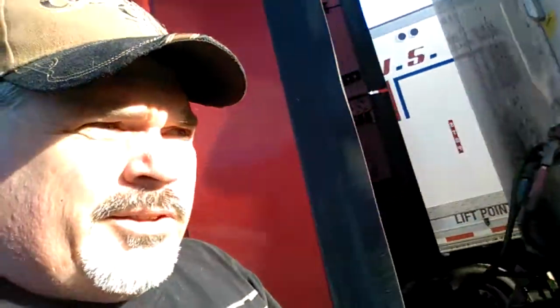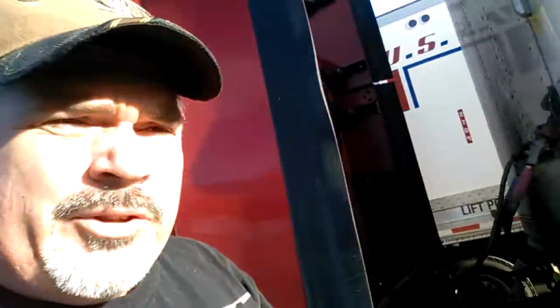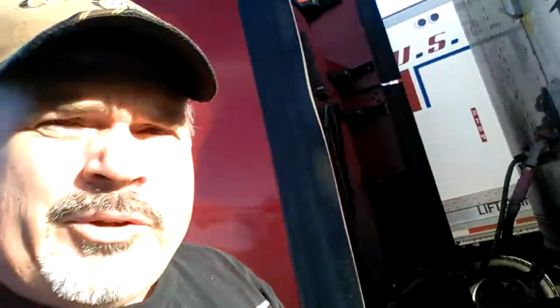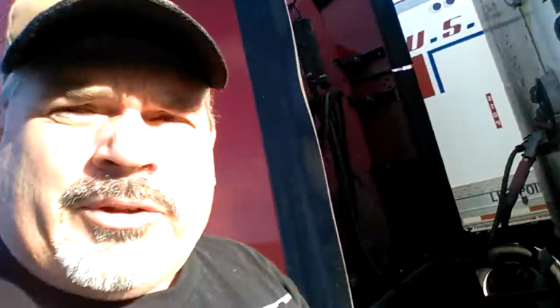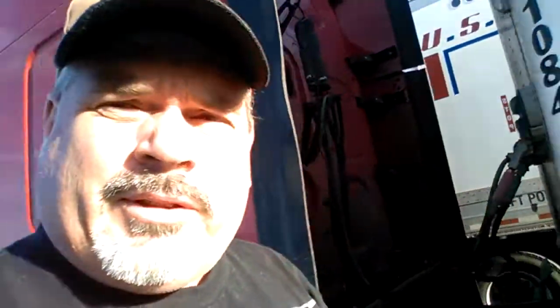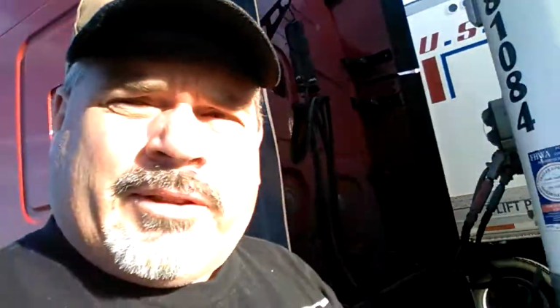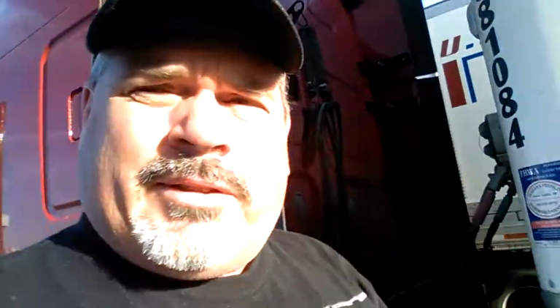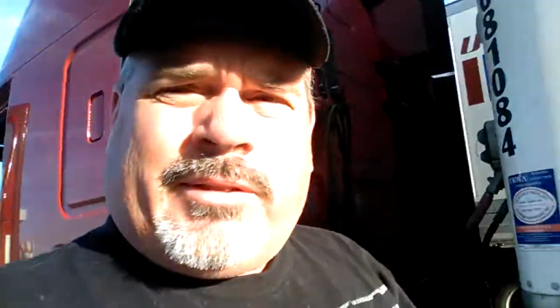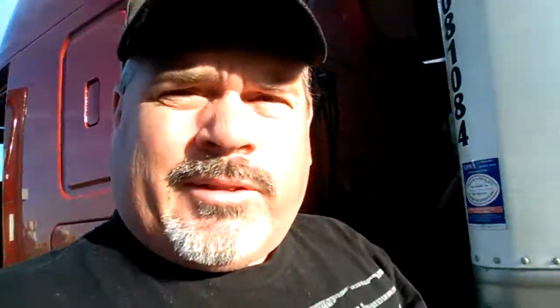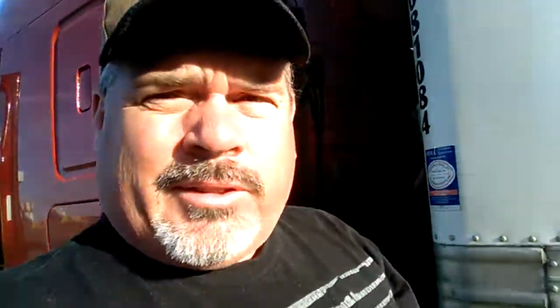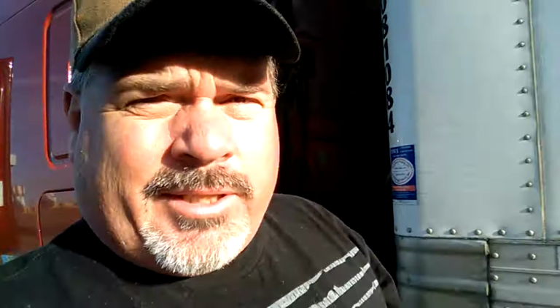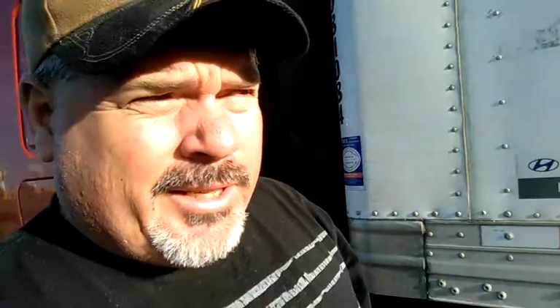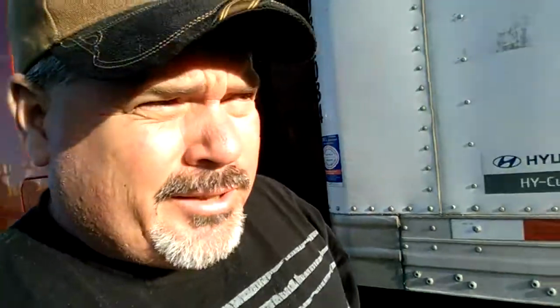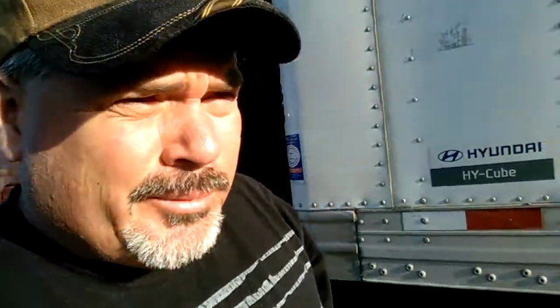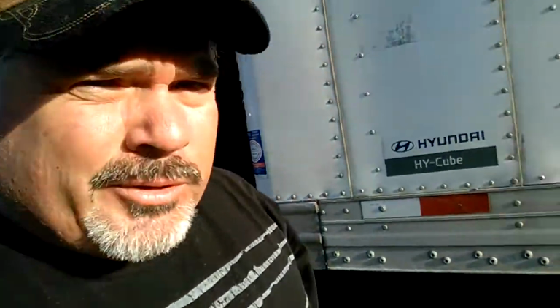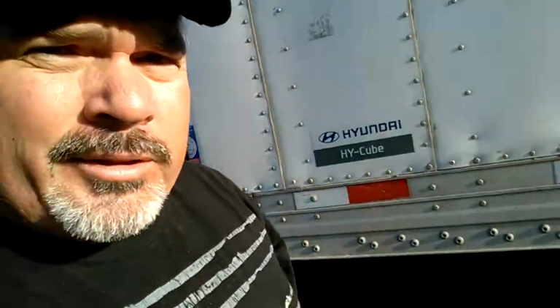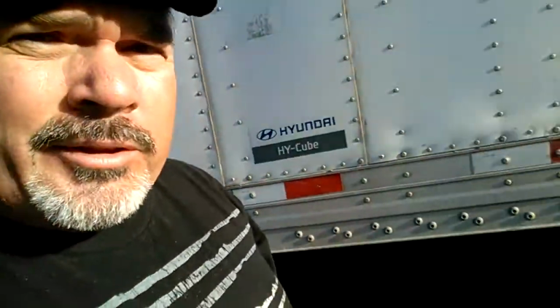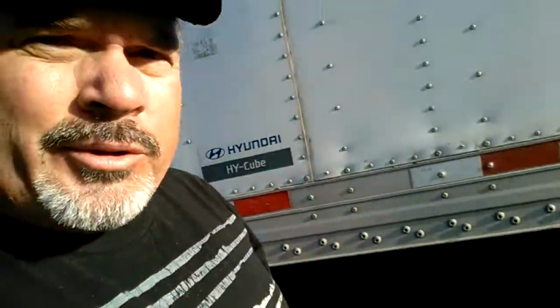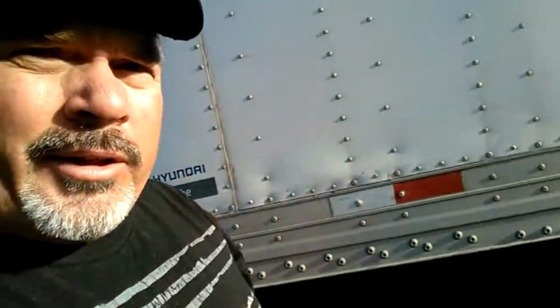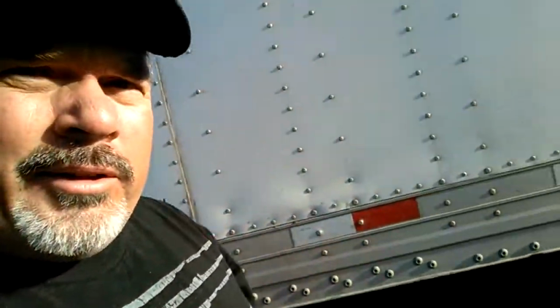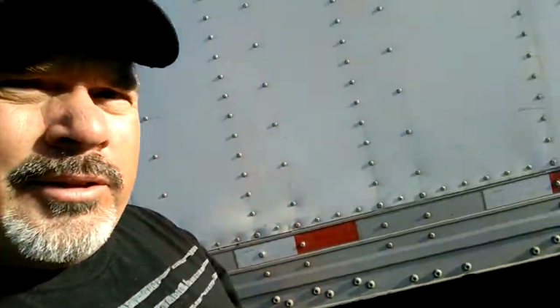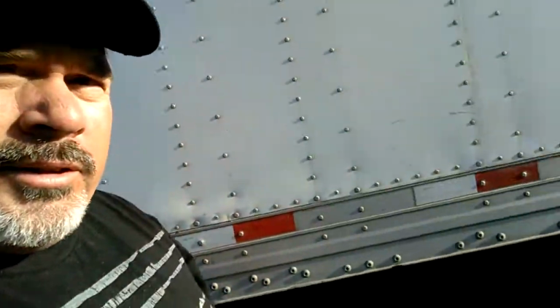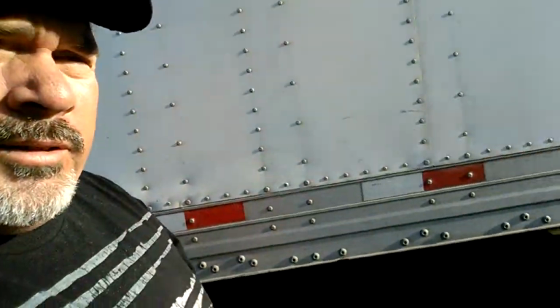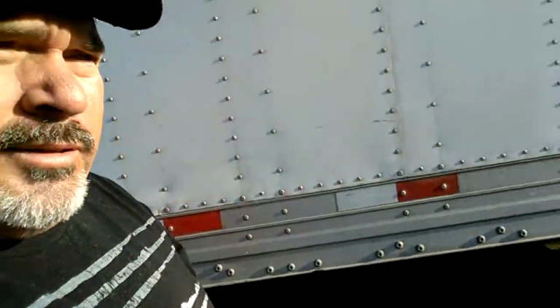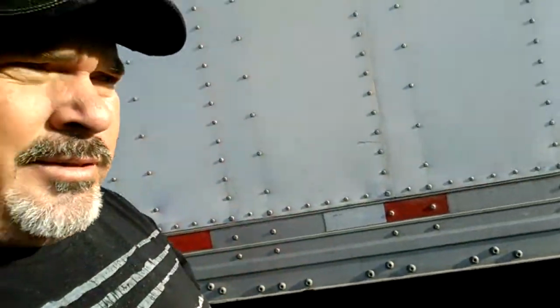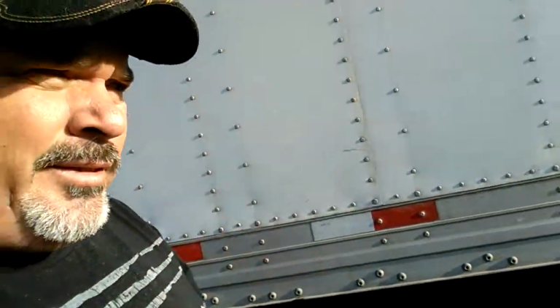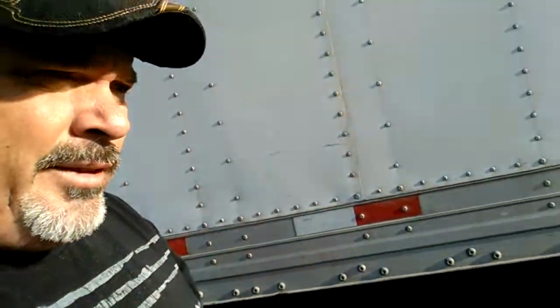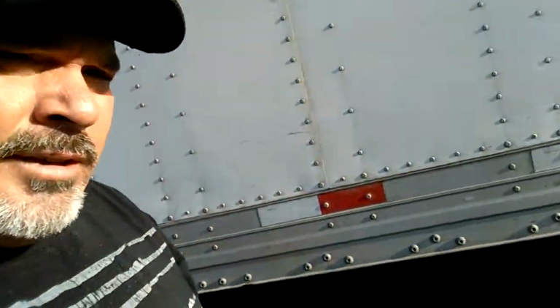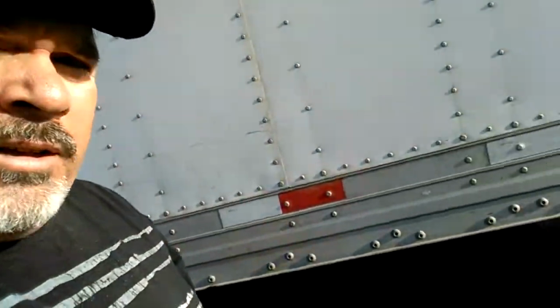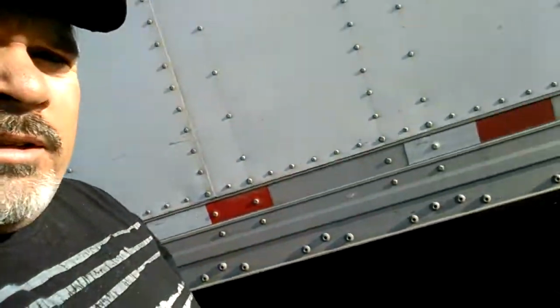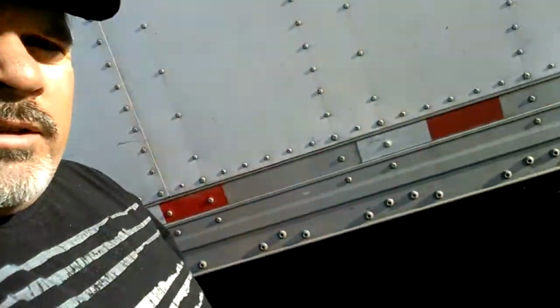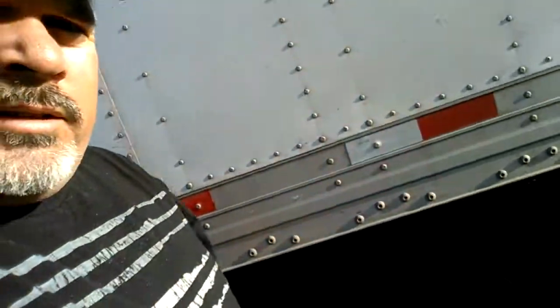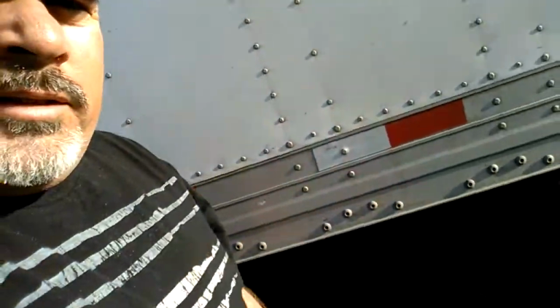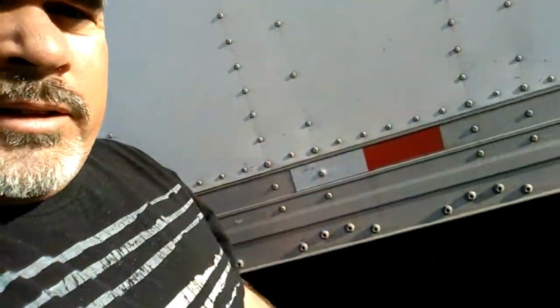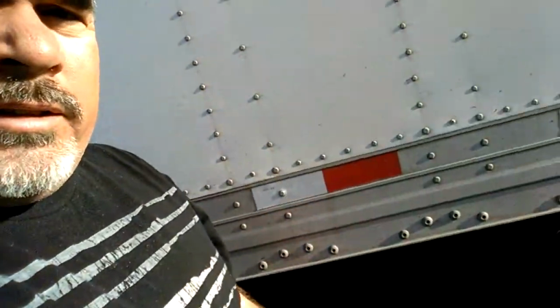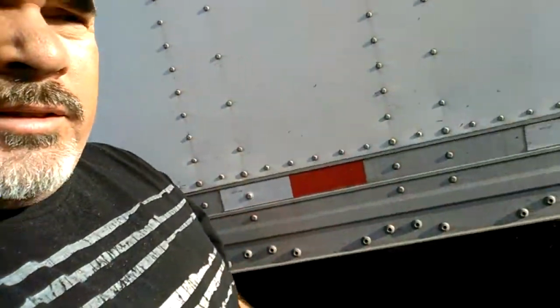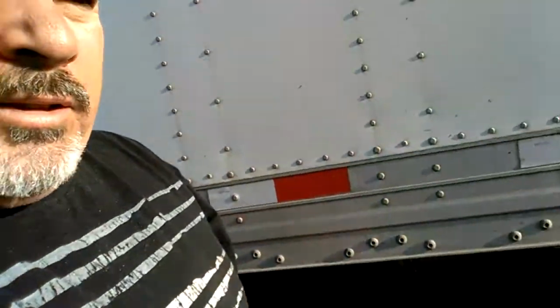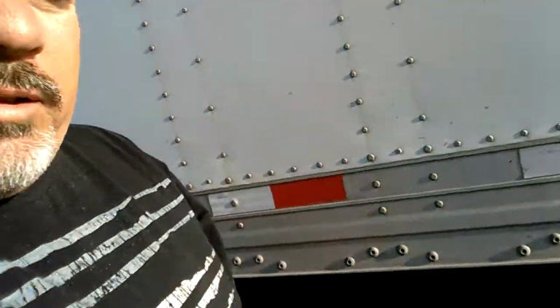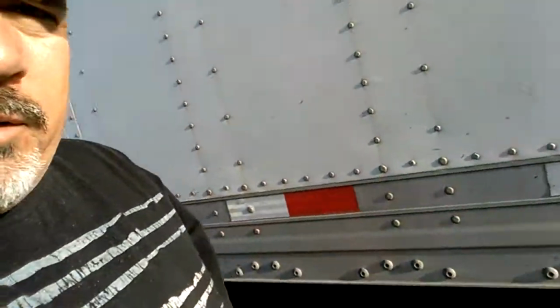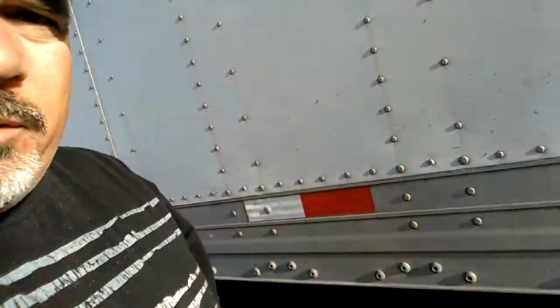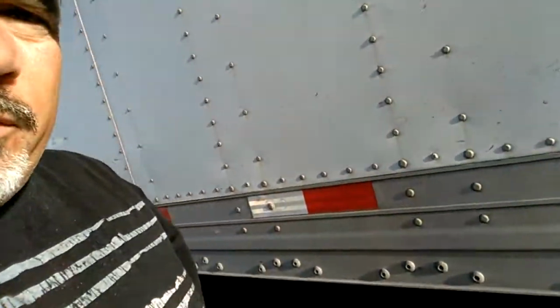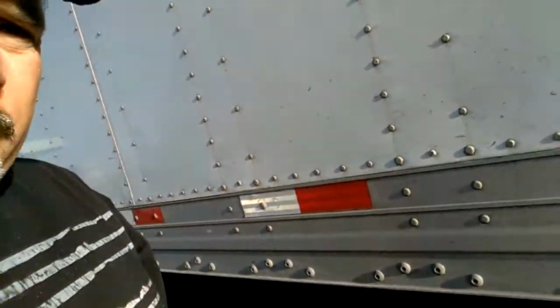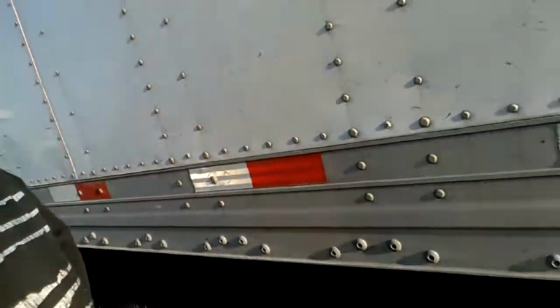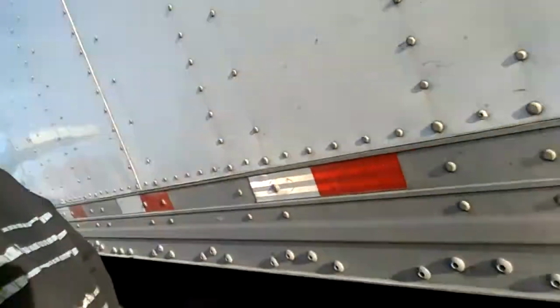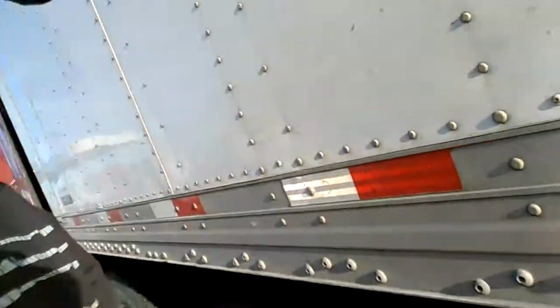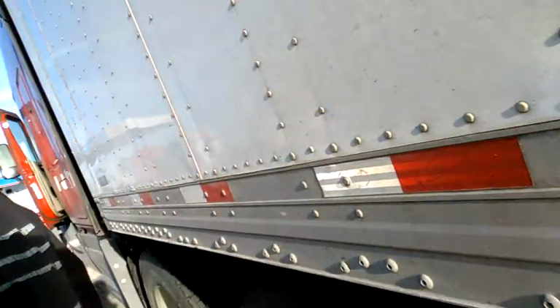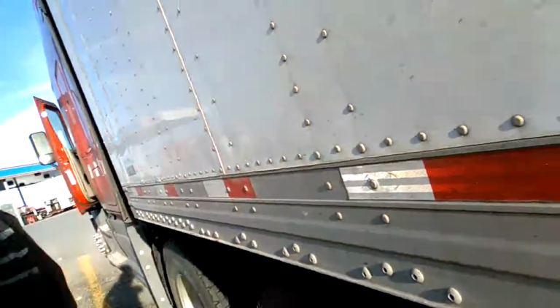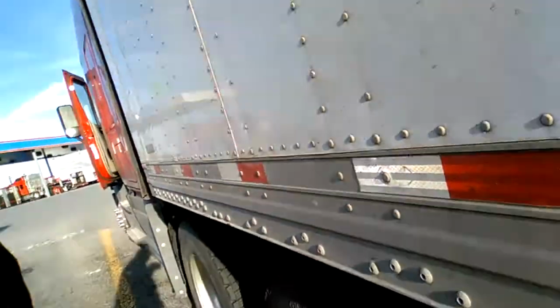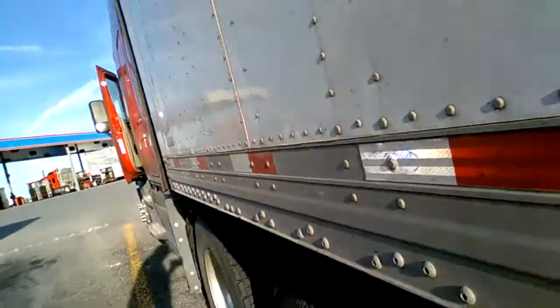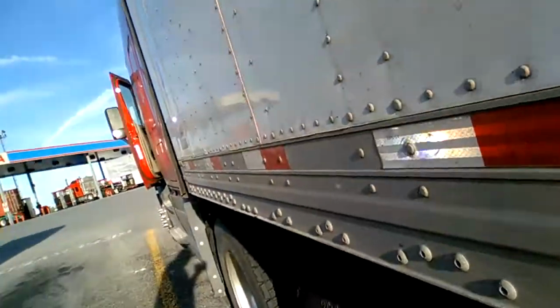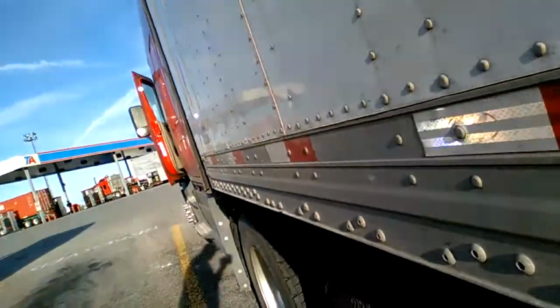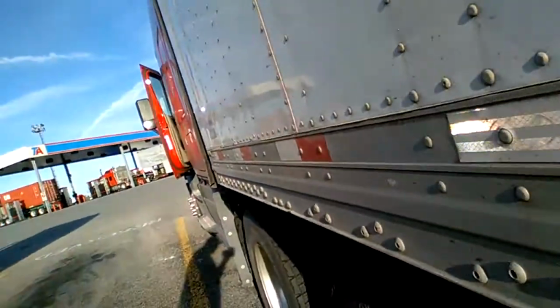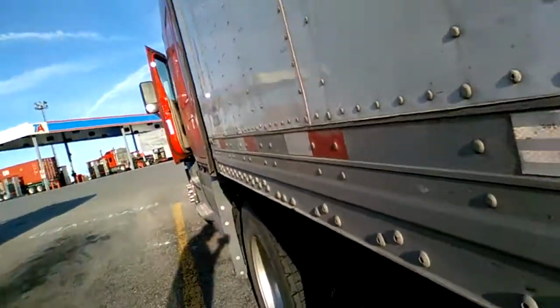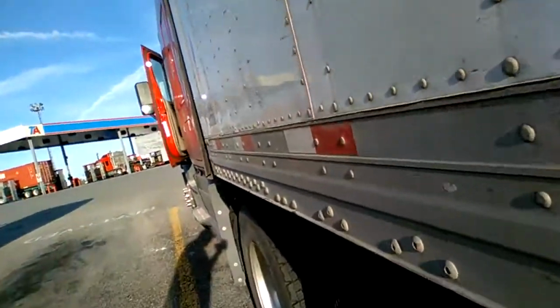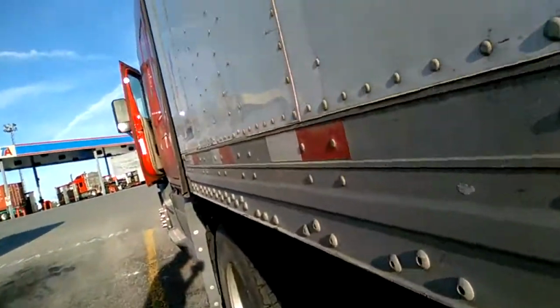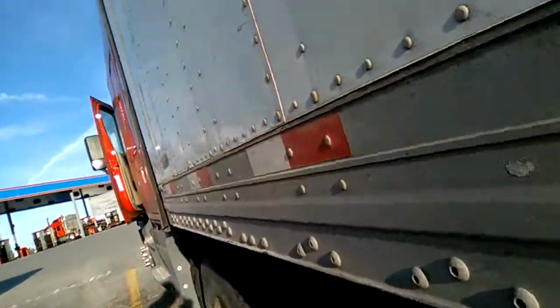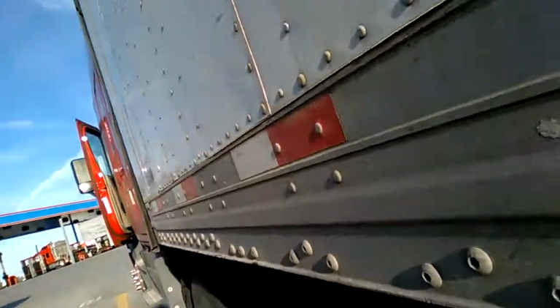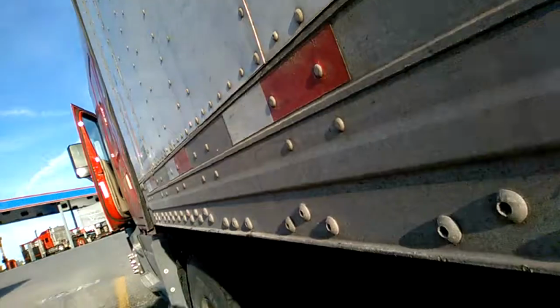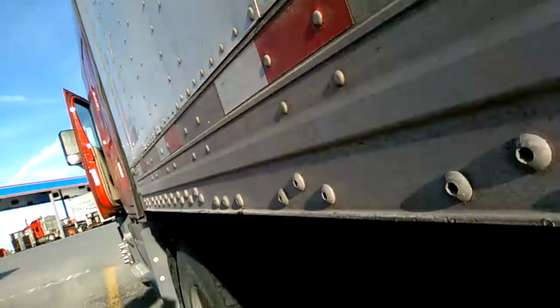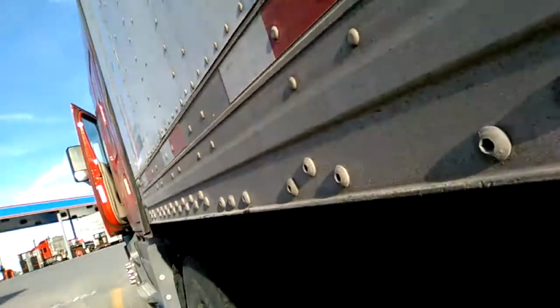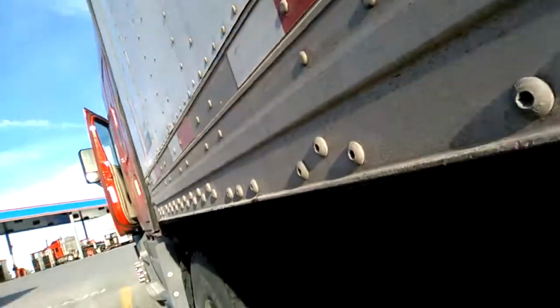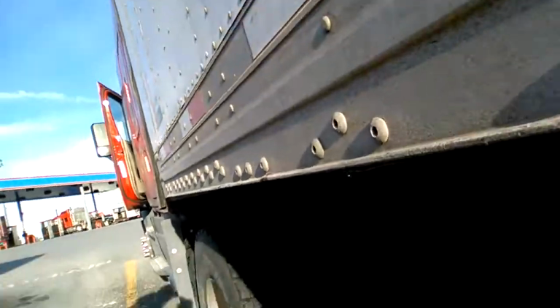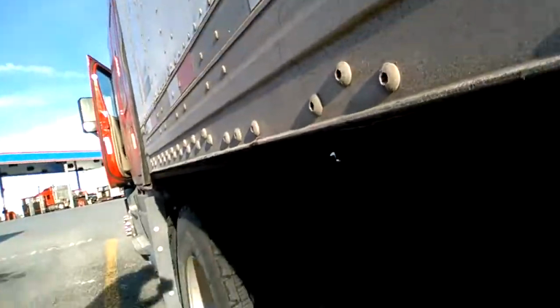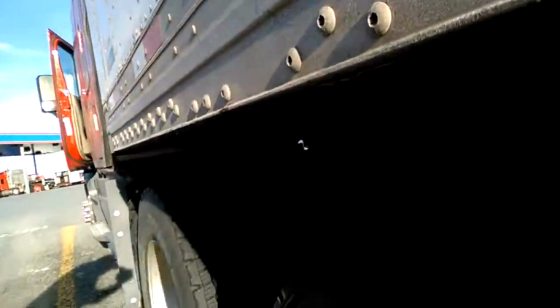Here's the tandems on the trailer and here's the fifth wheel. Let's see if I can look under here with you.